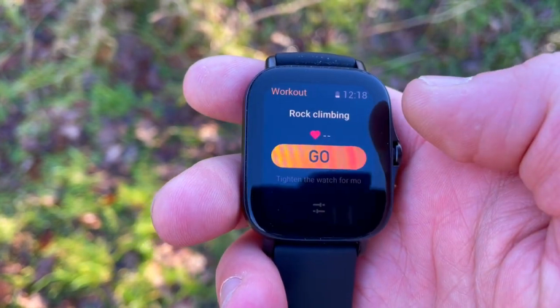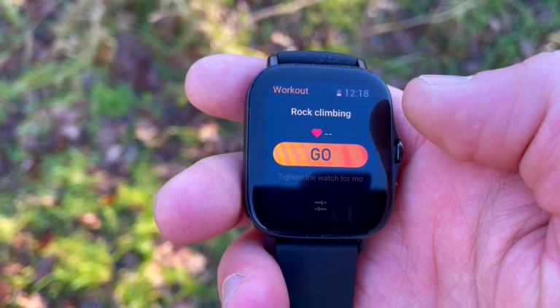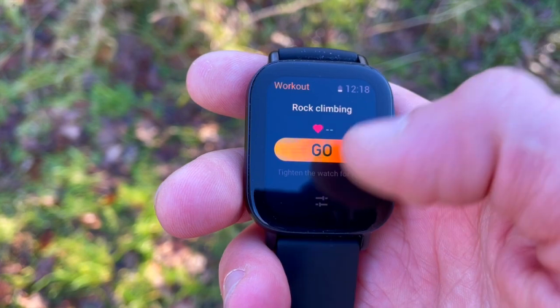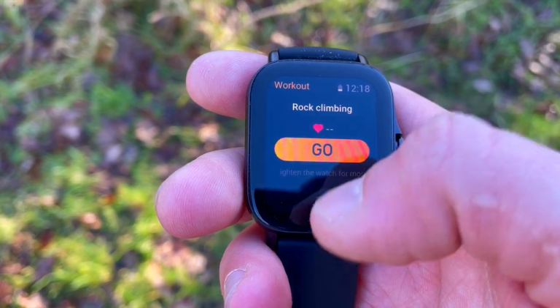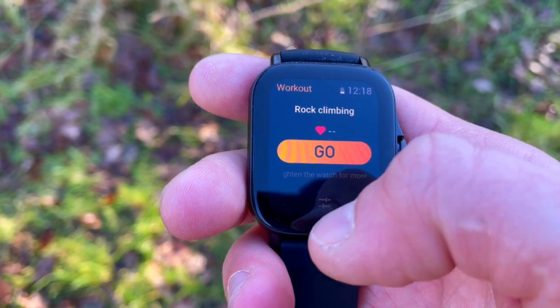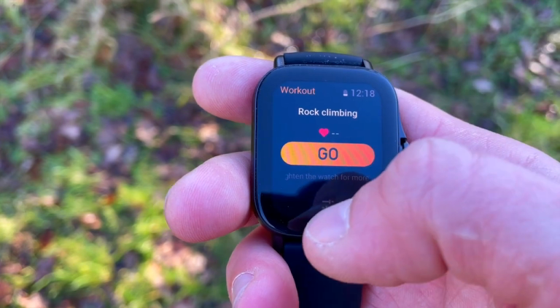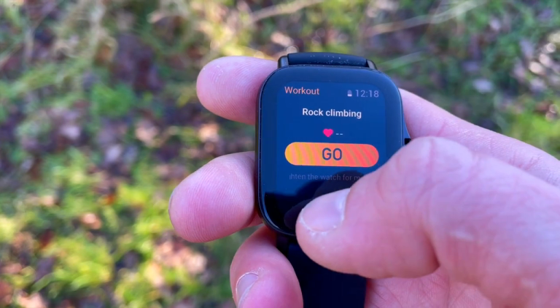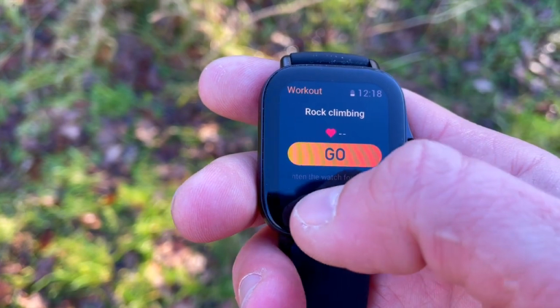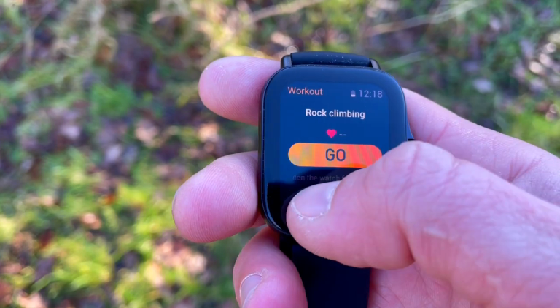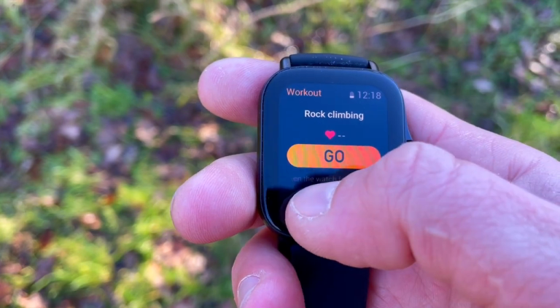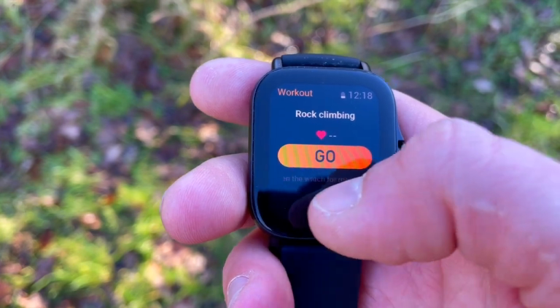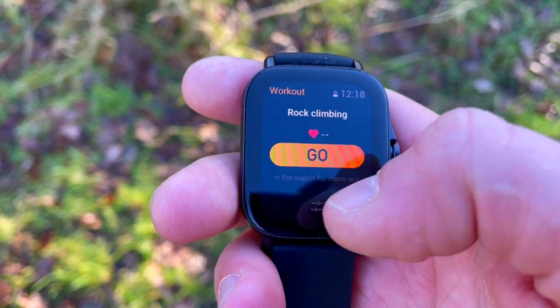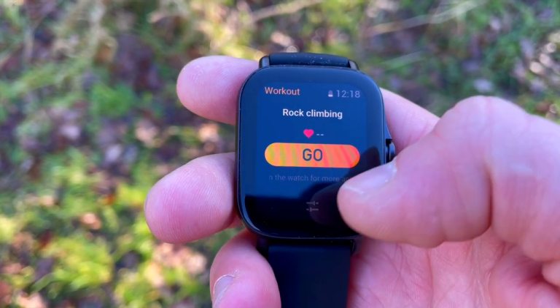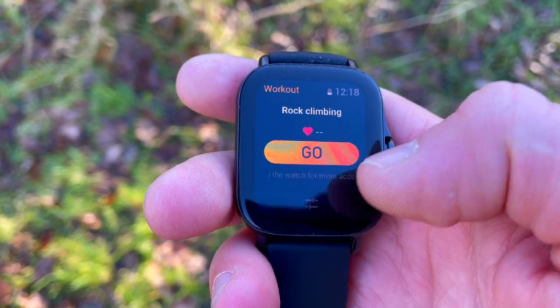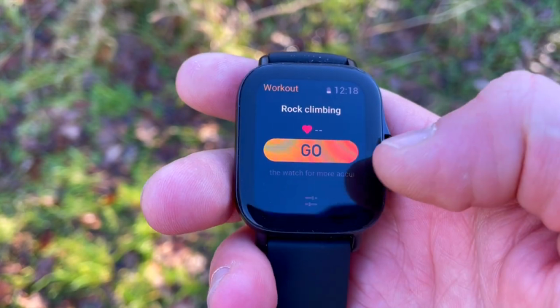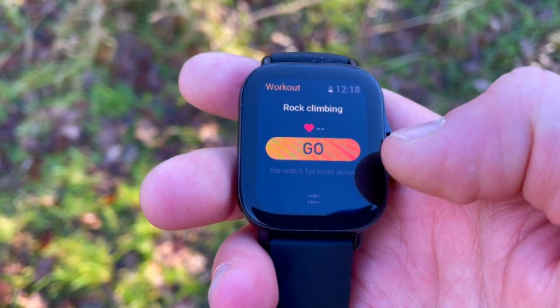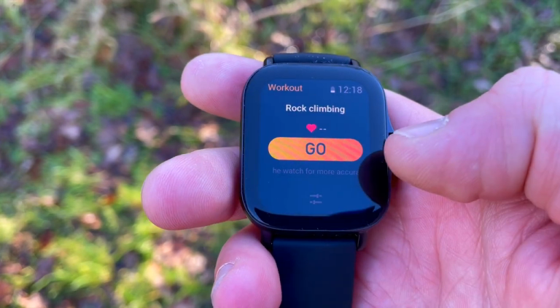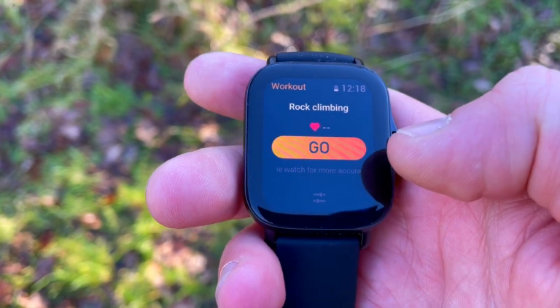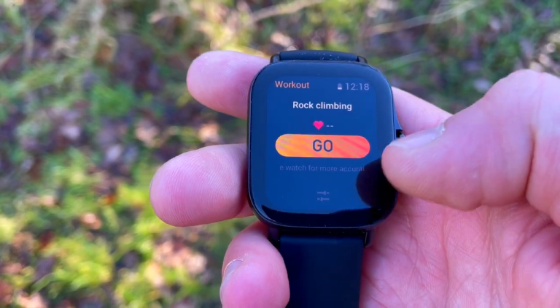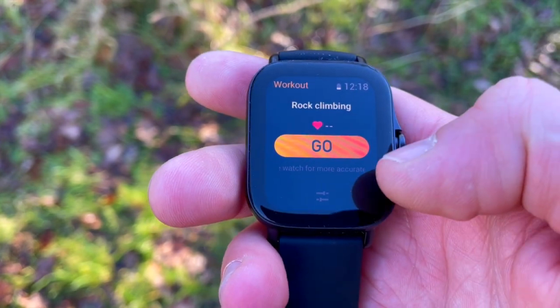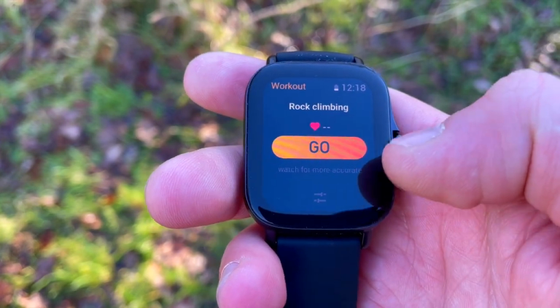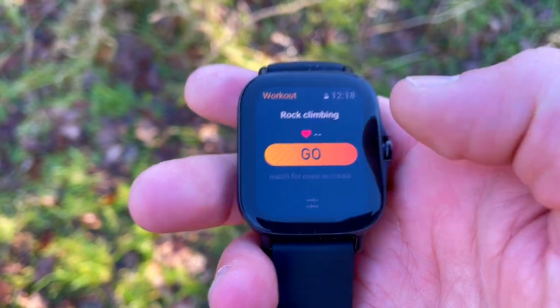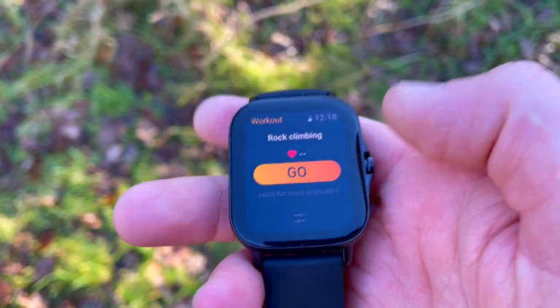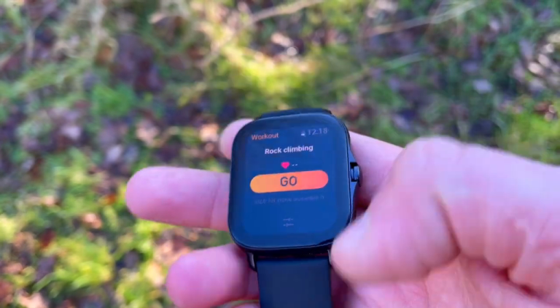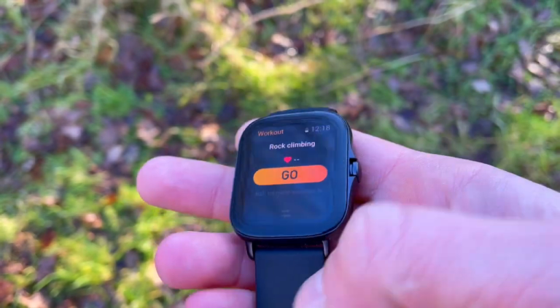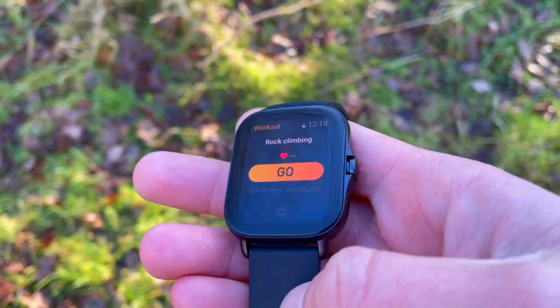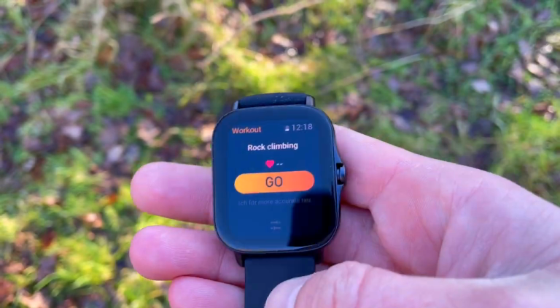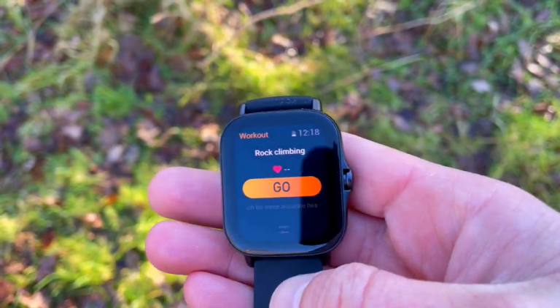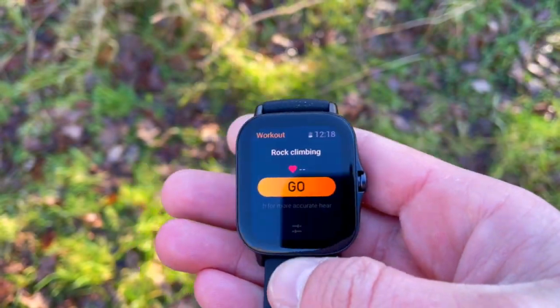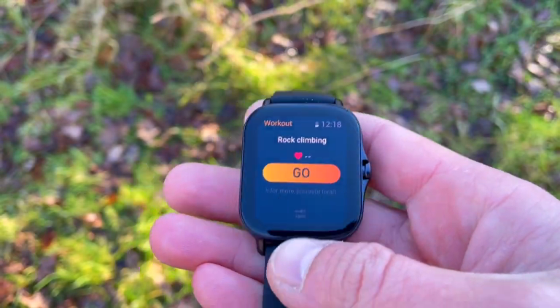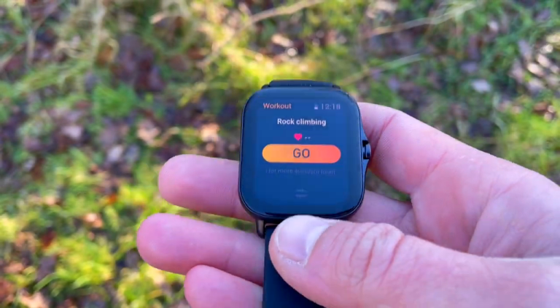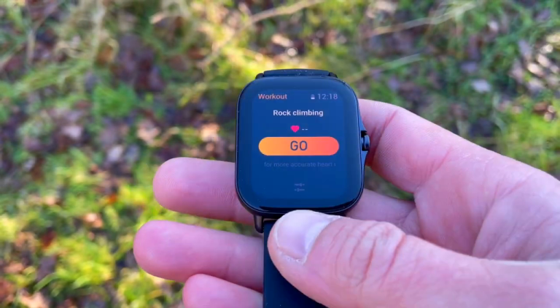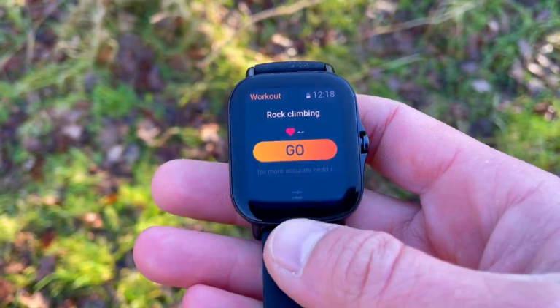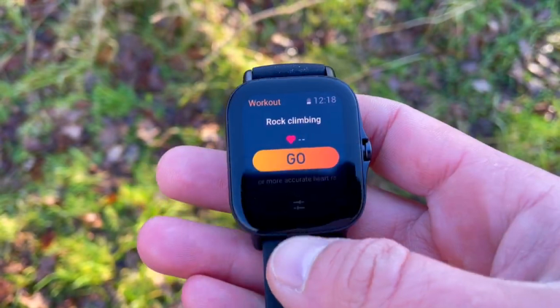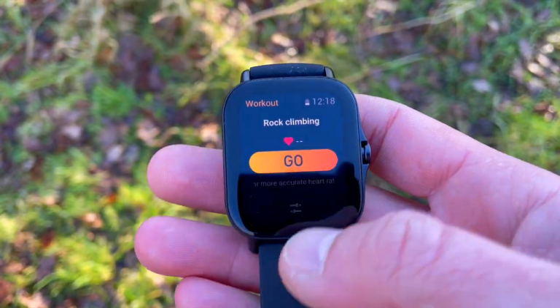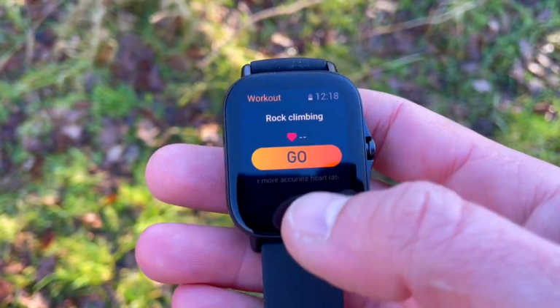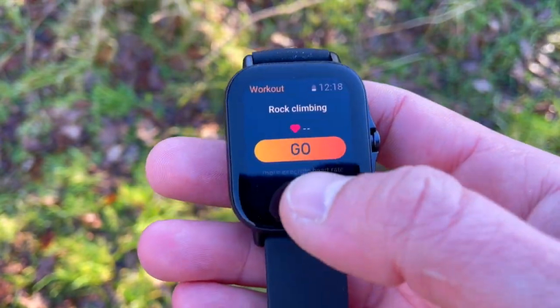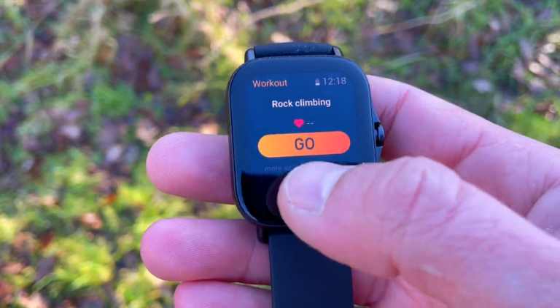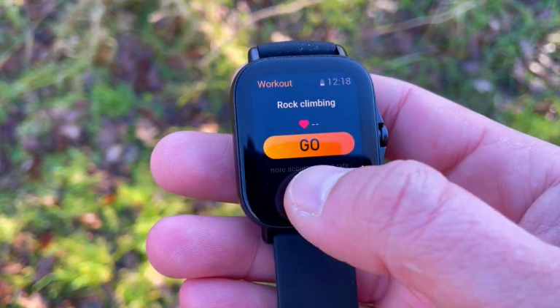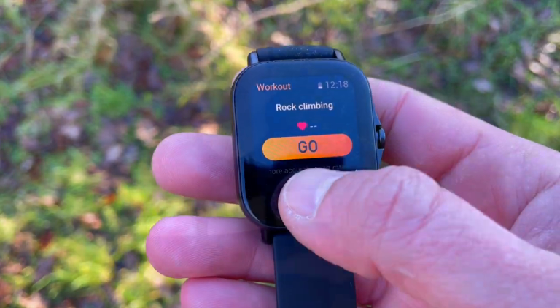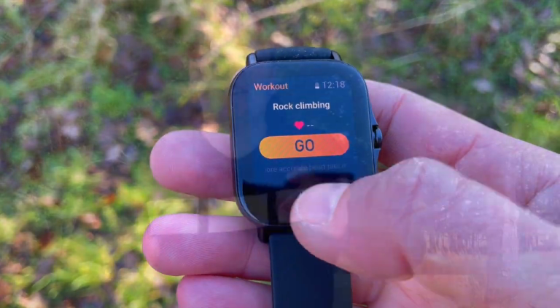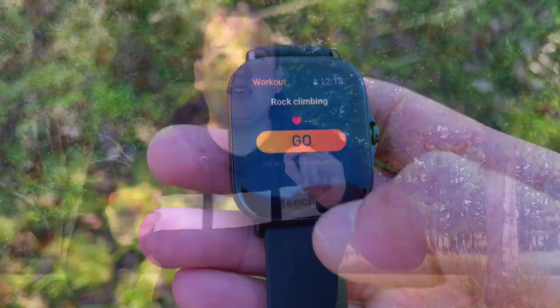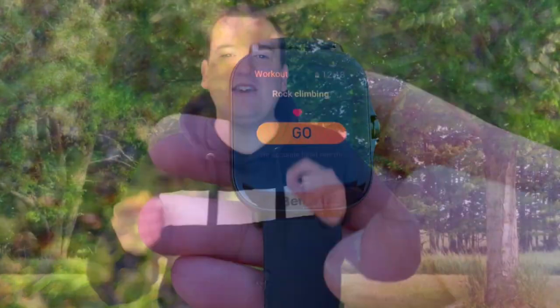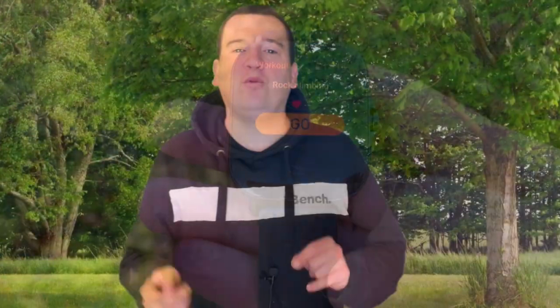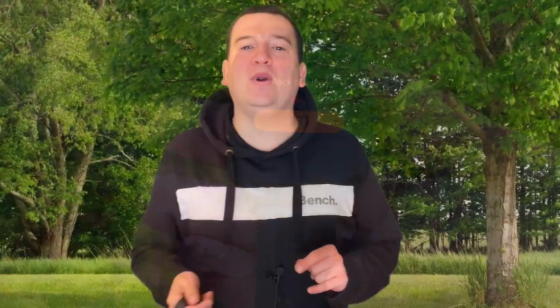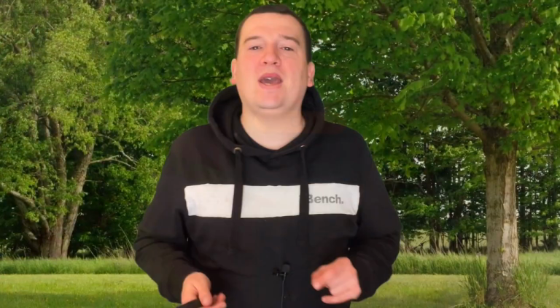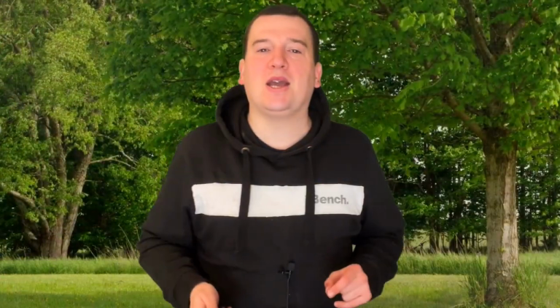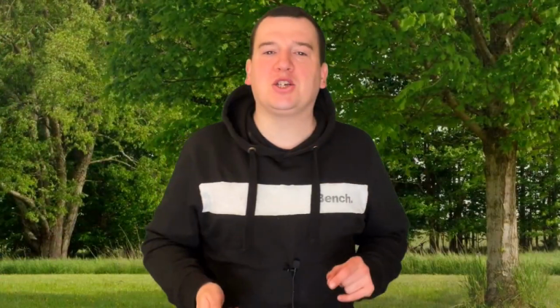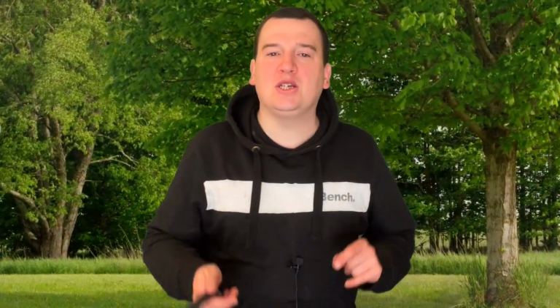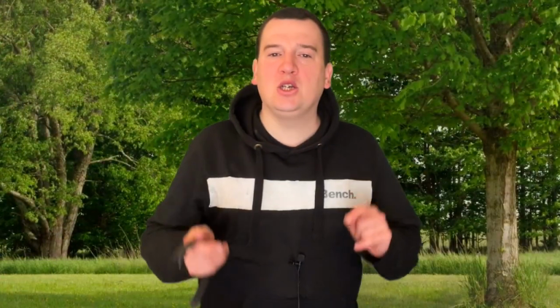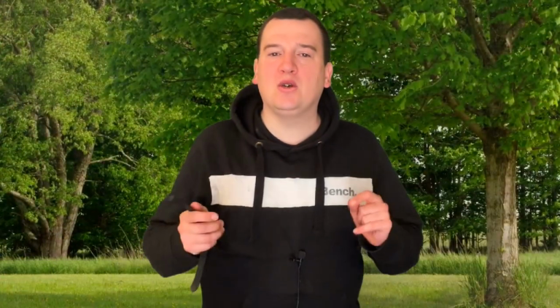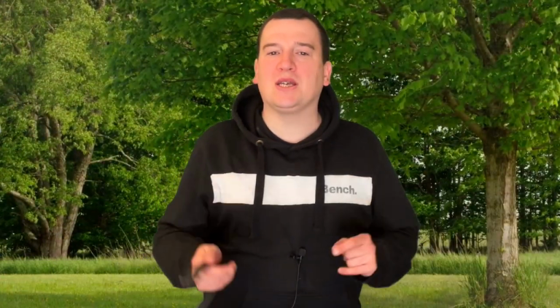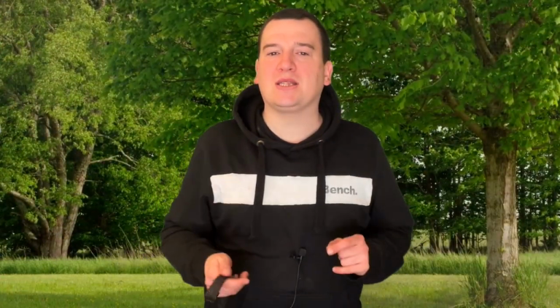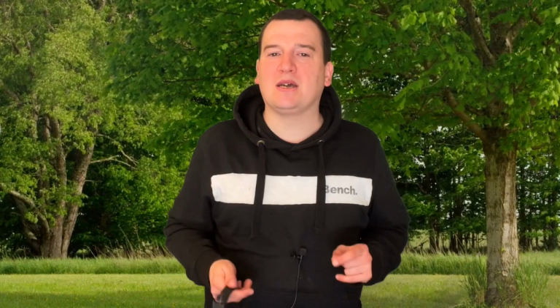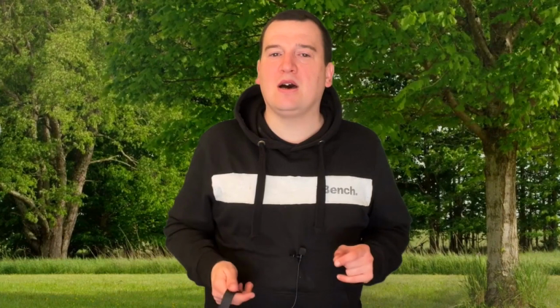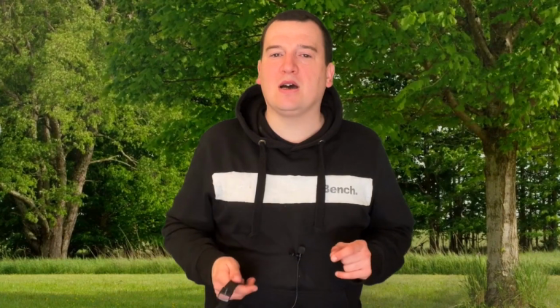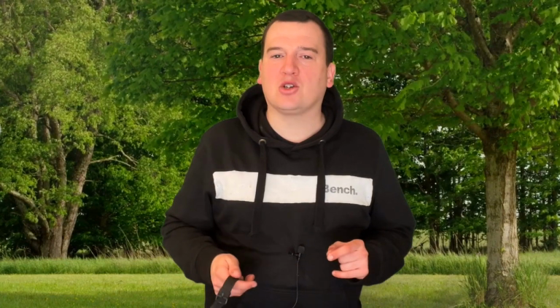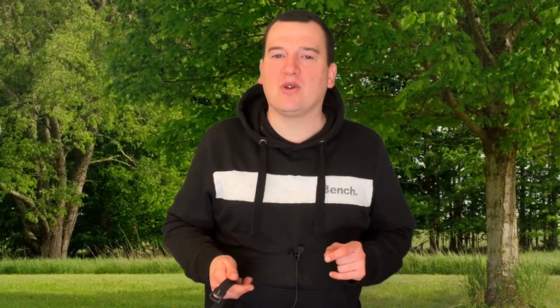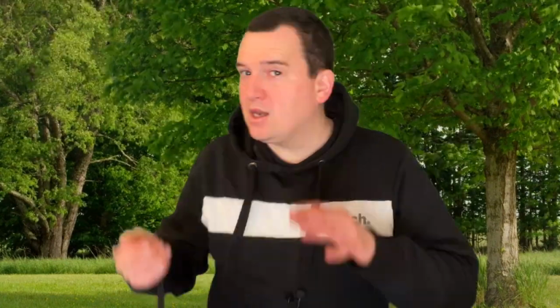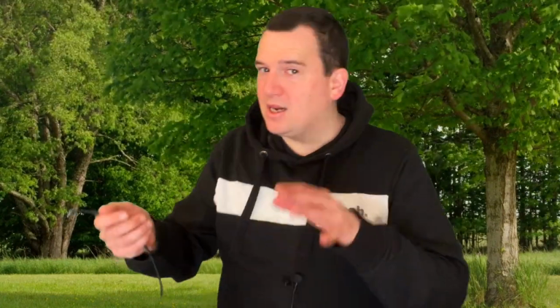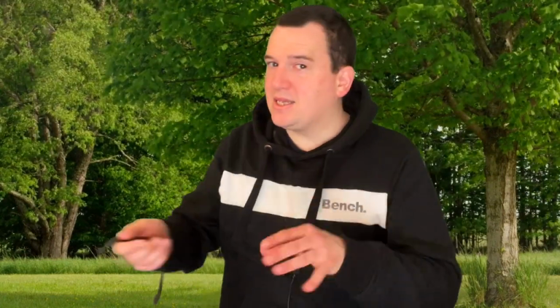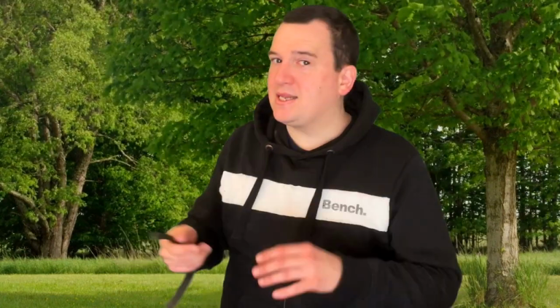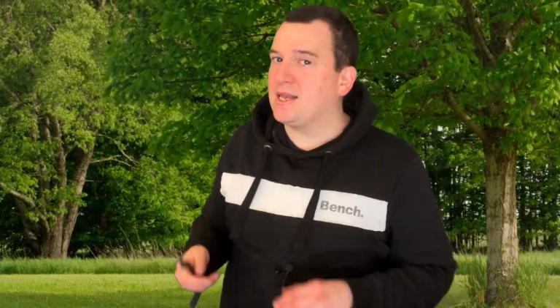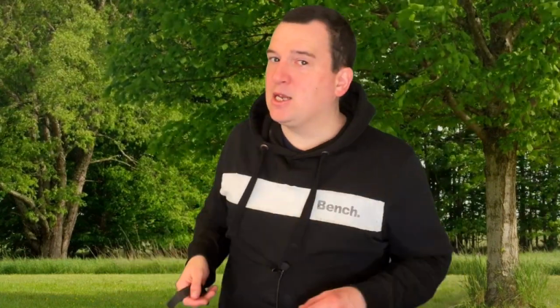Is that a major difference? Not sure, but we can definitely say that the GTR 2E GPS is performing much better. Anyway, that's the GPS - let's now take a look at the heart rate.